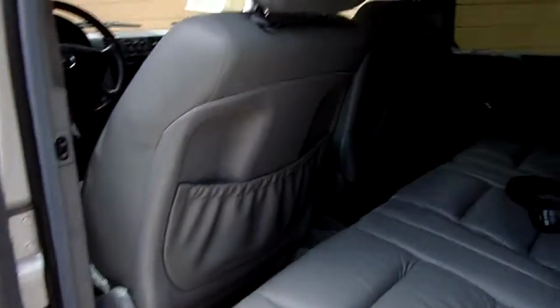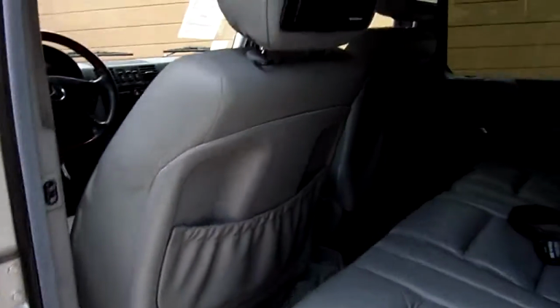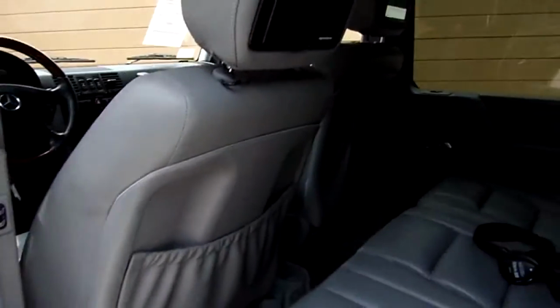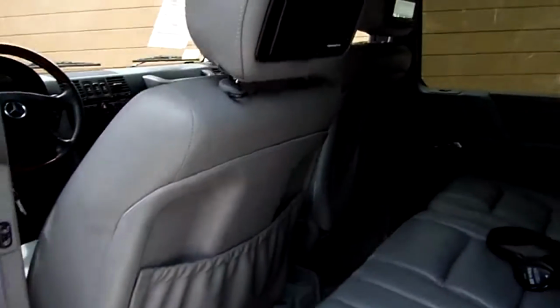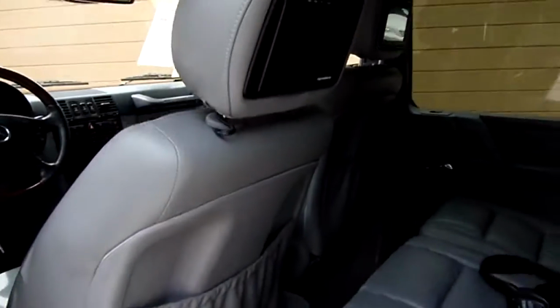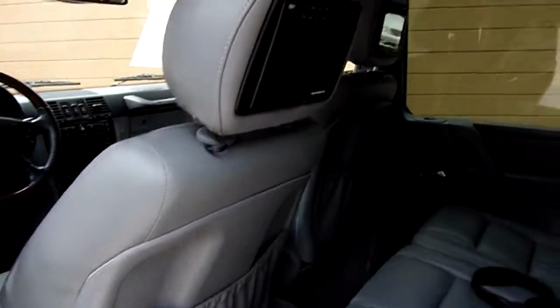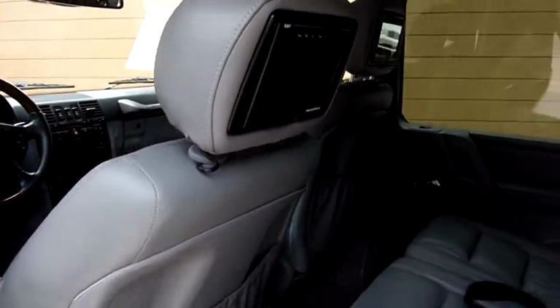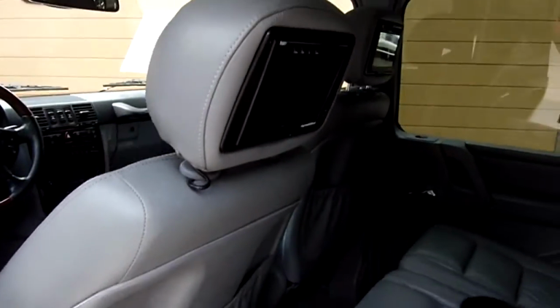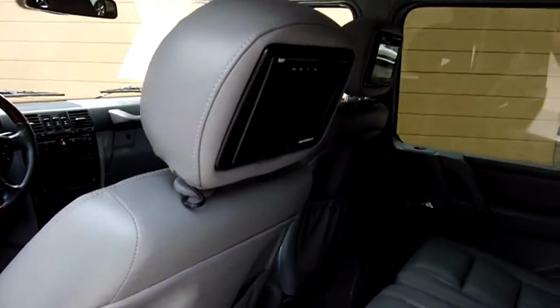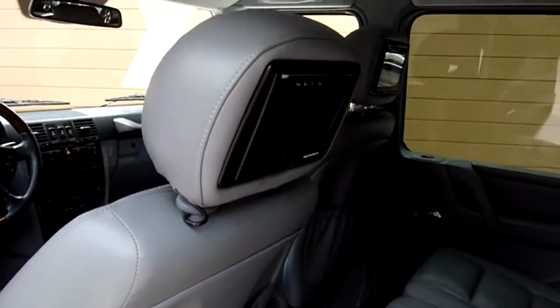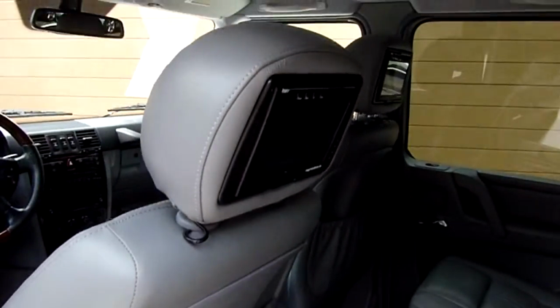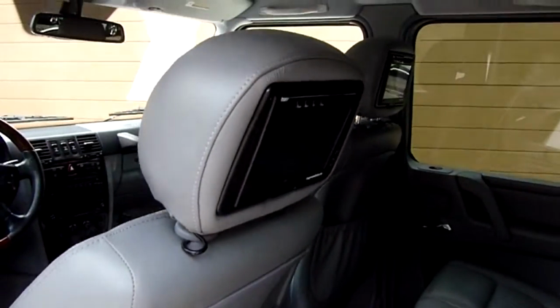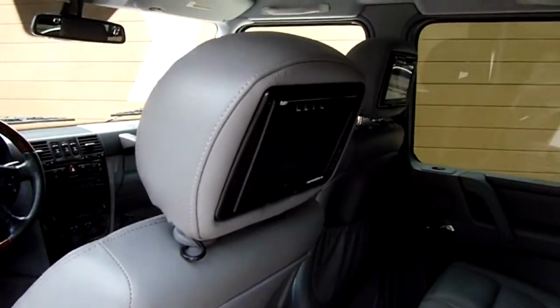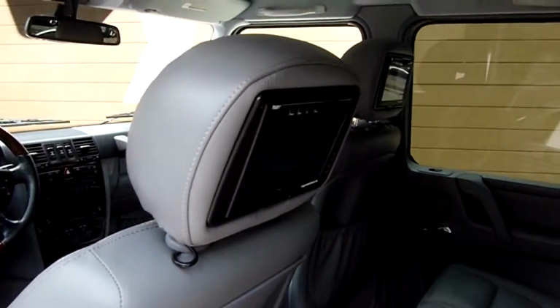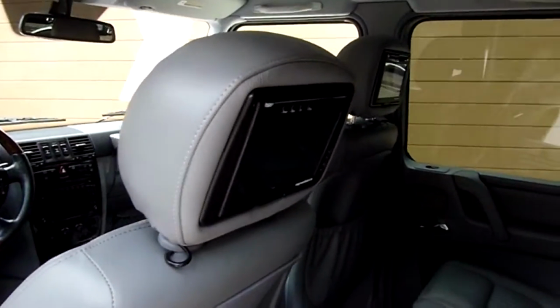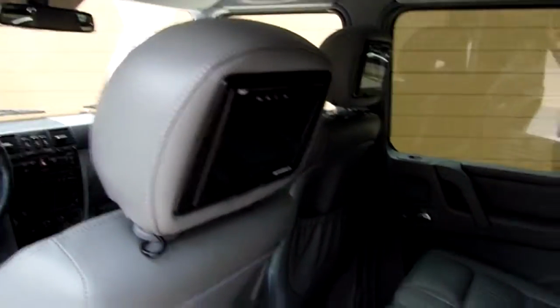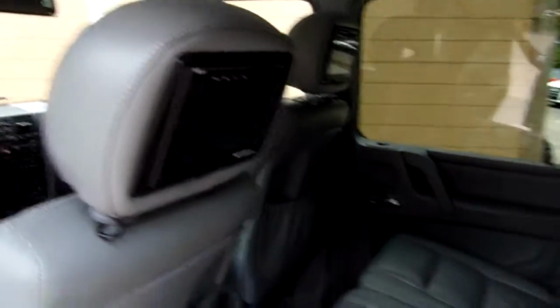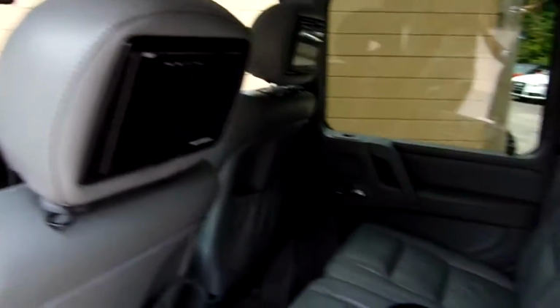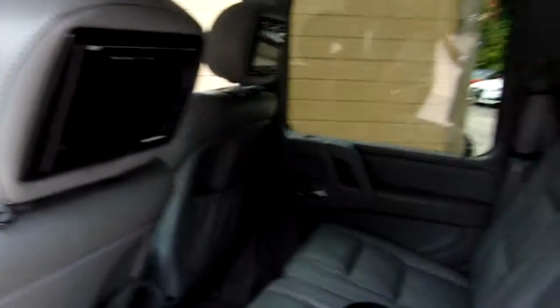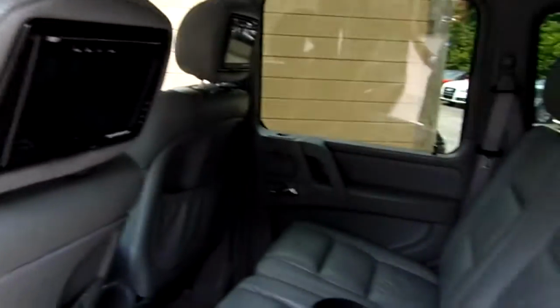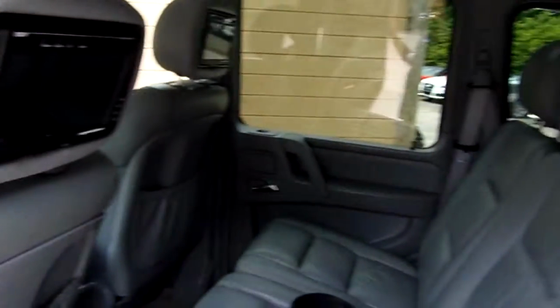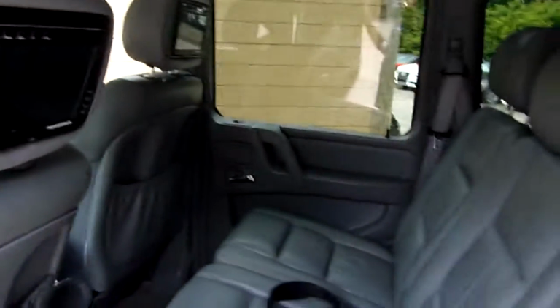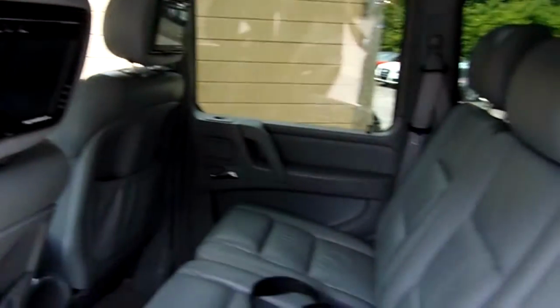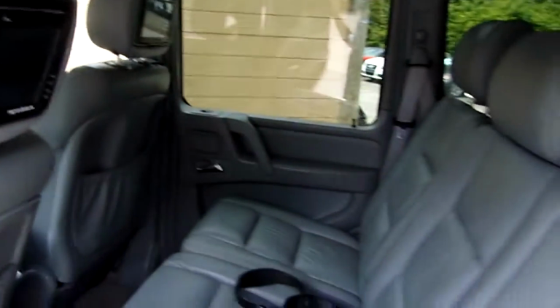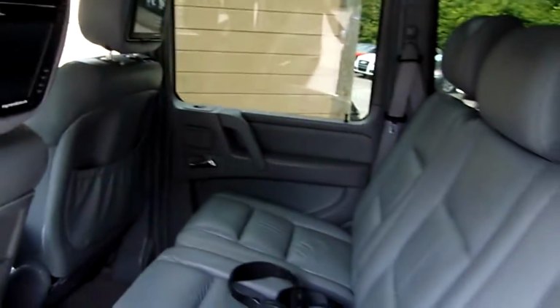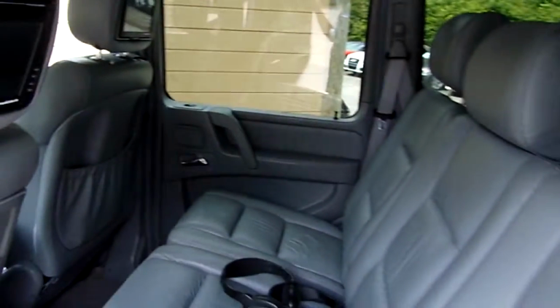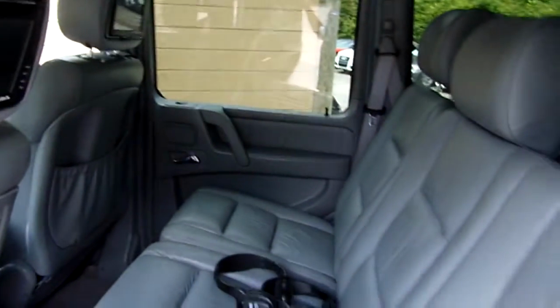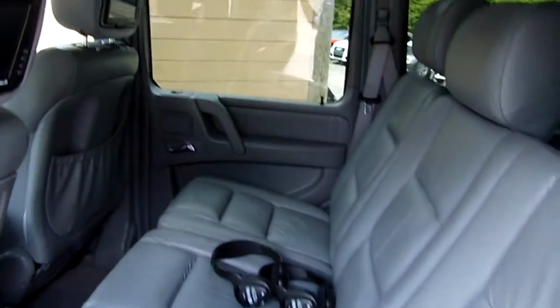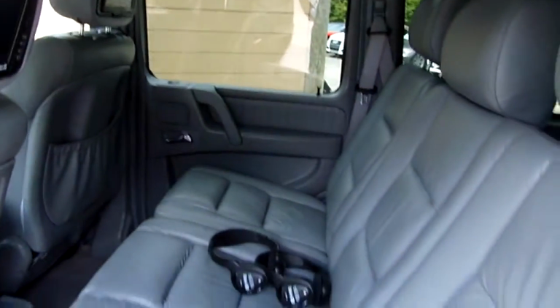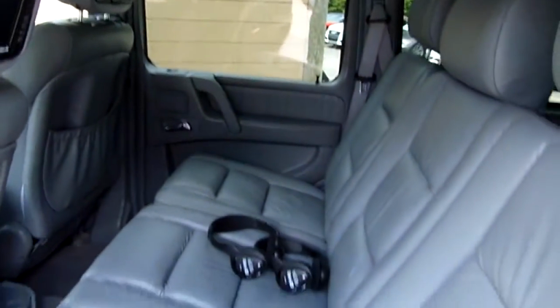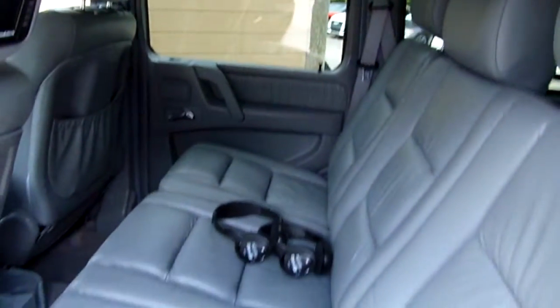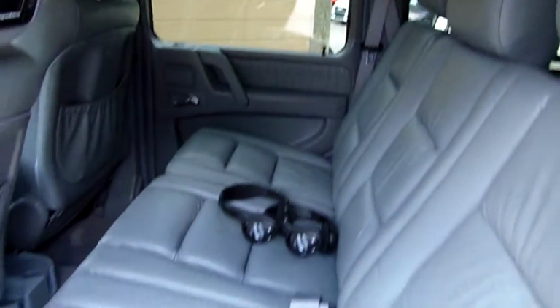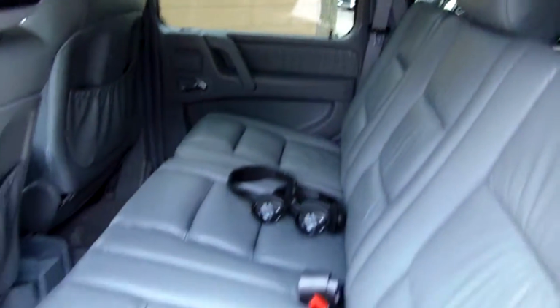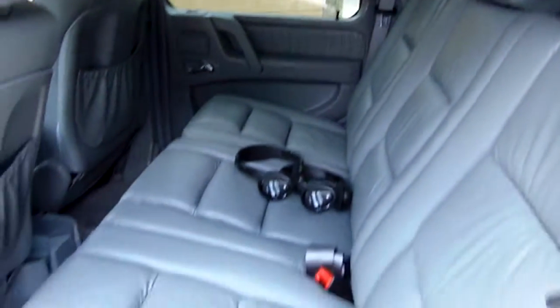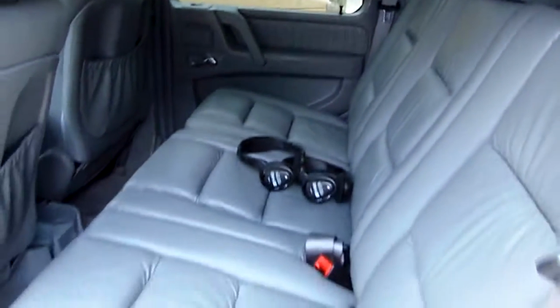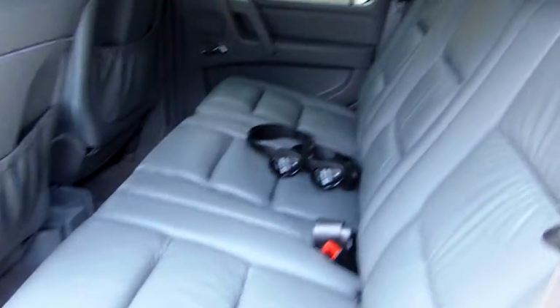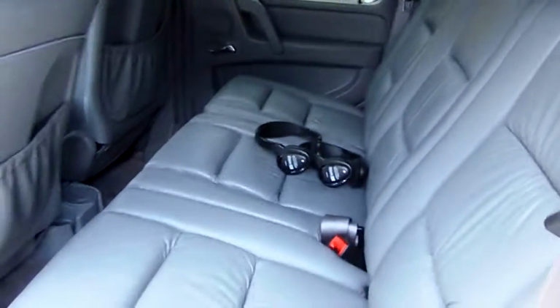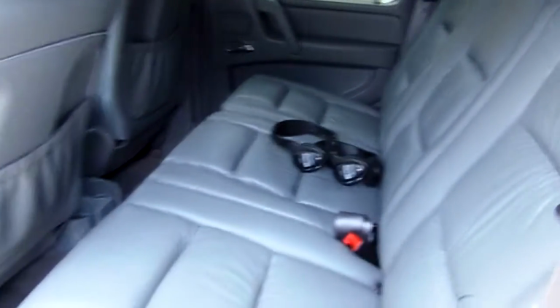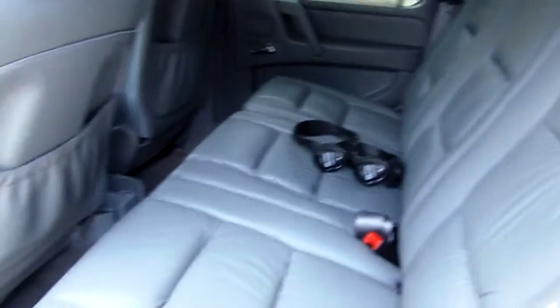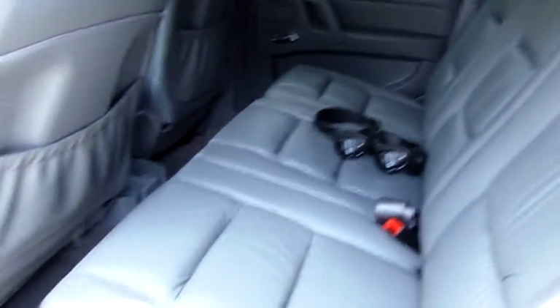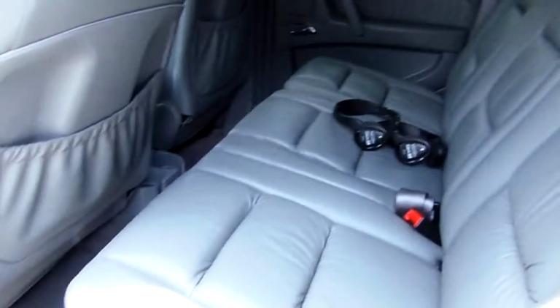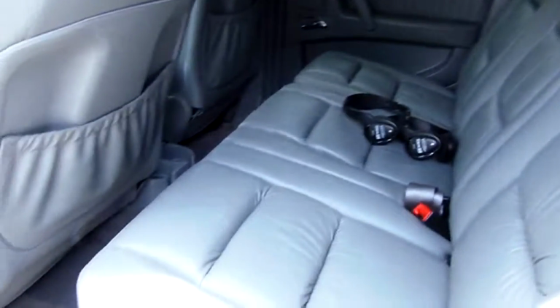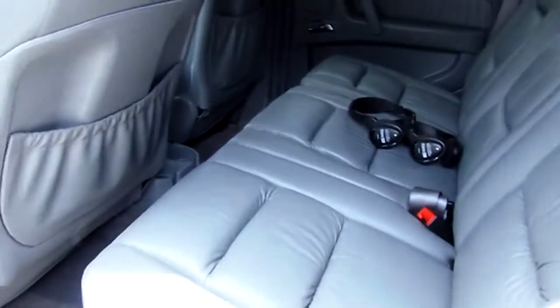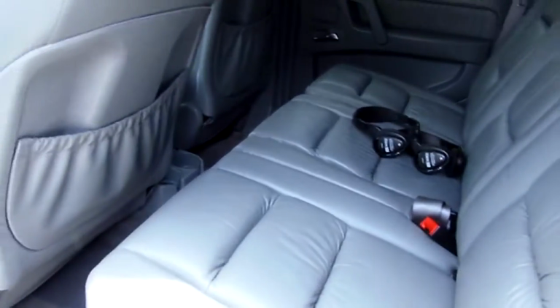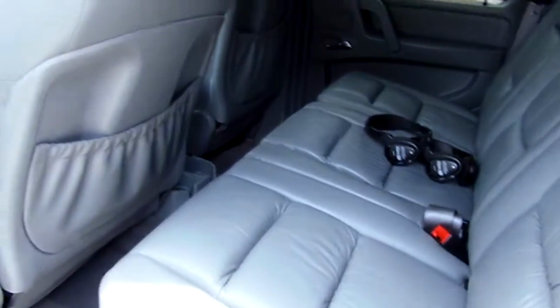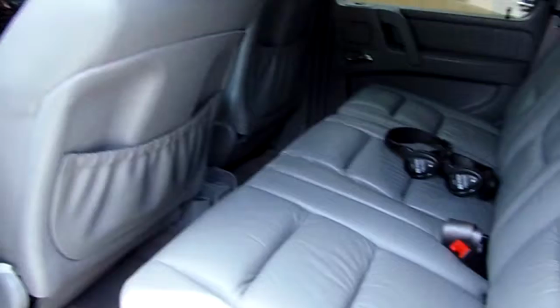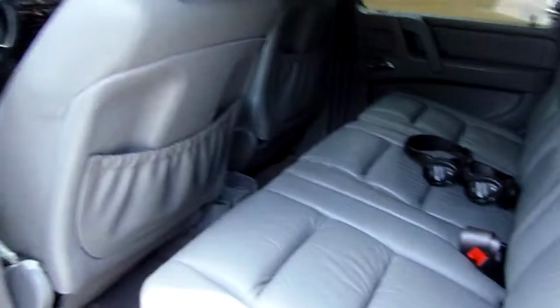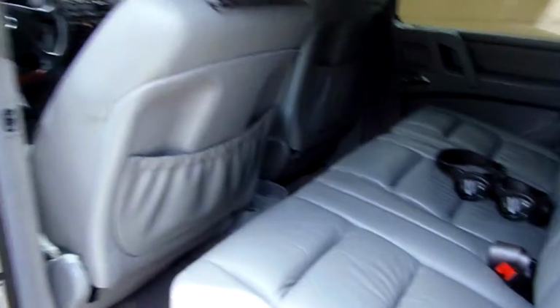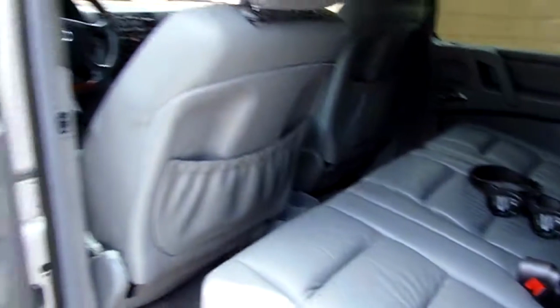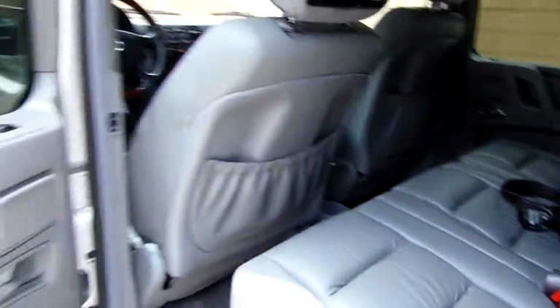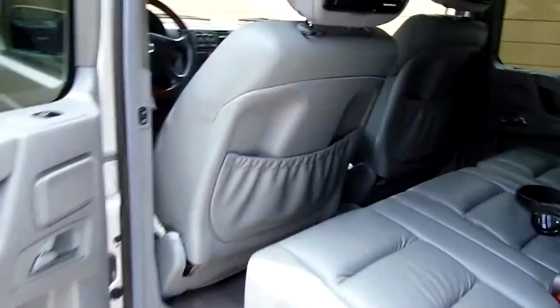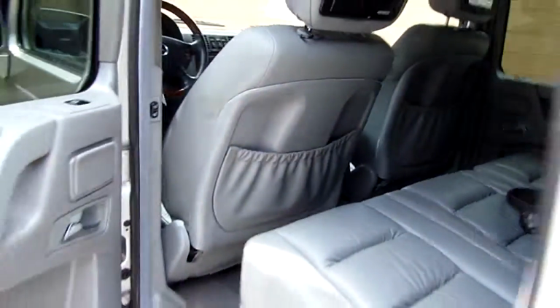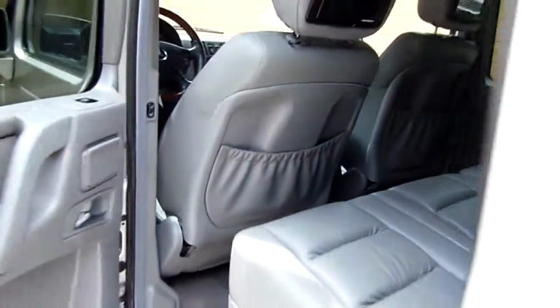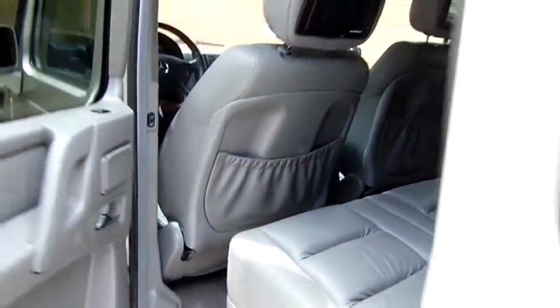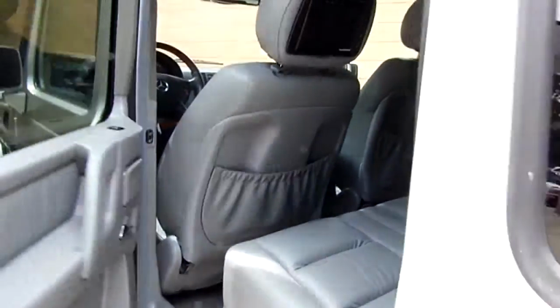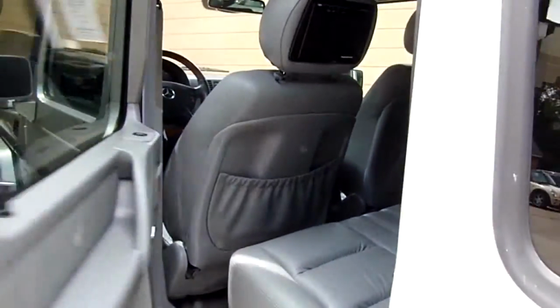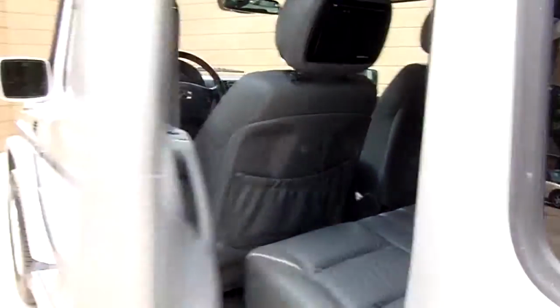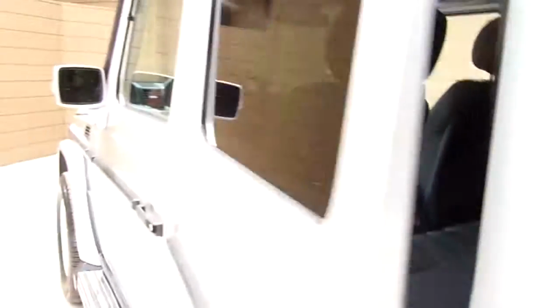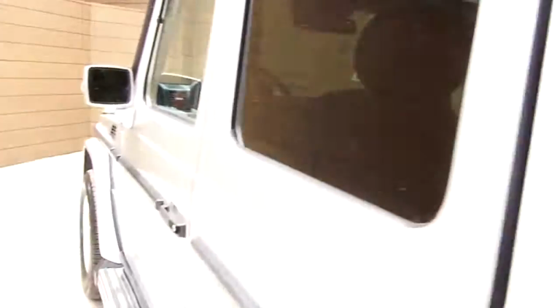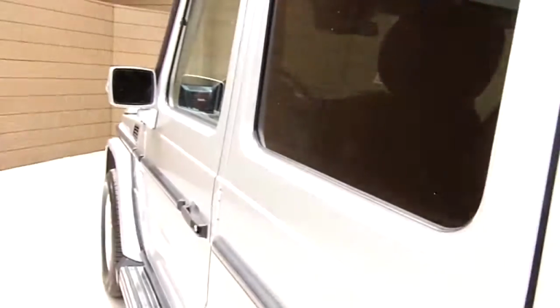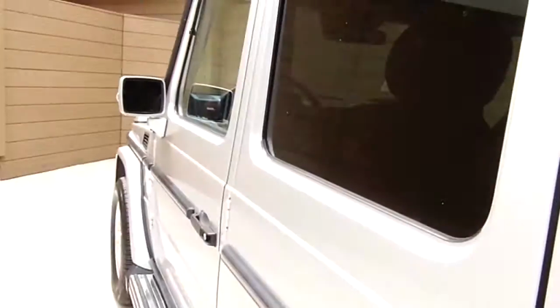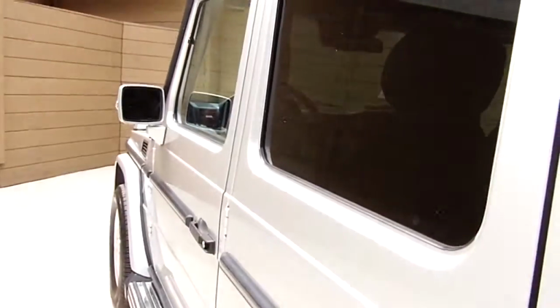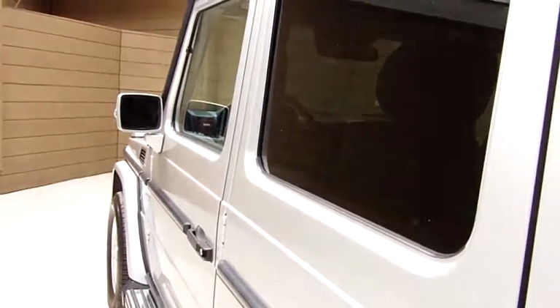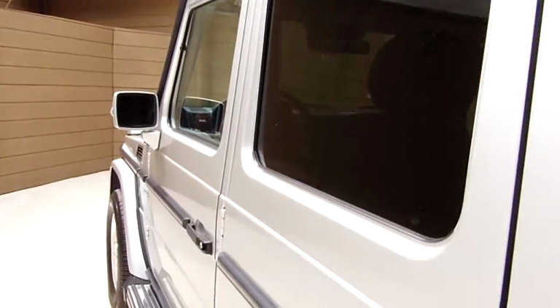It's even got DVD players, people — DVD for the kids. Heated rear seats also.